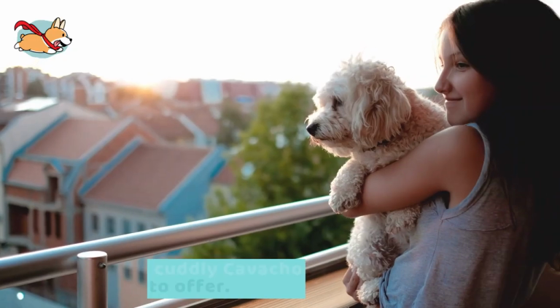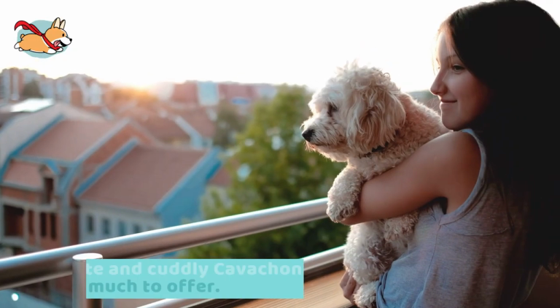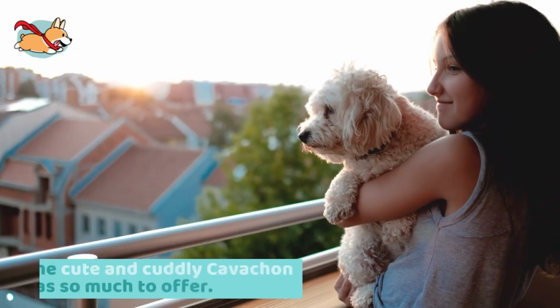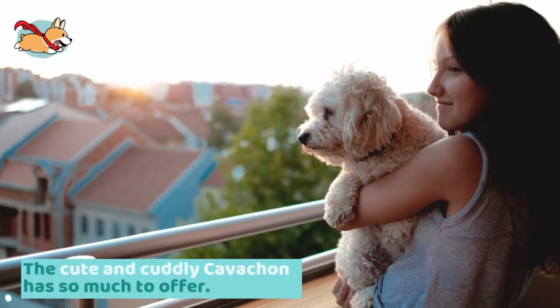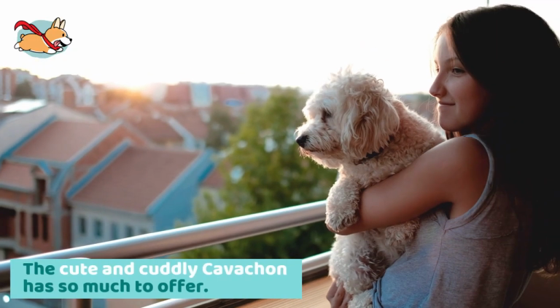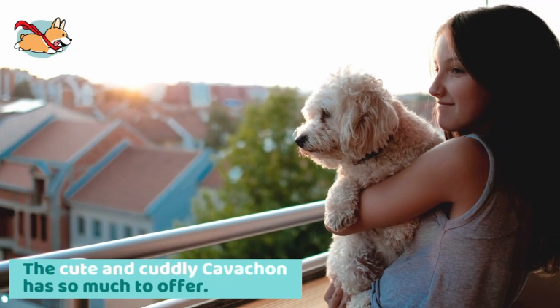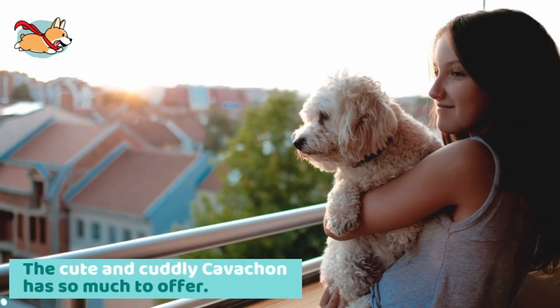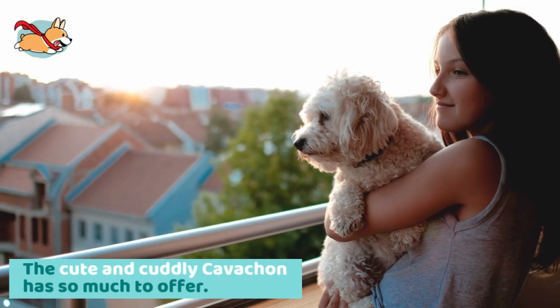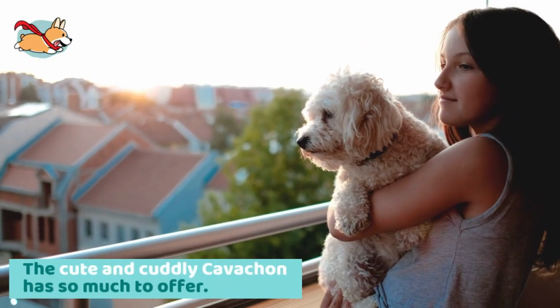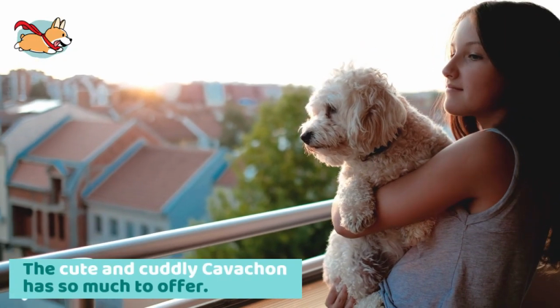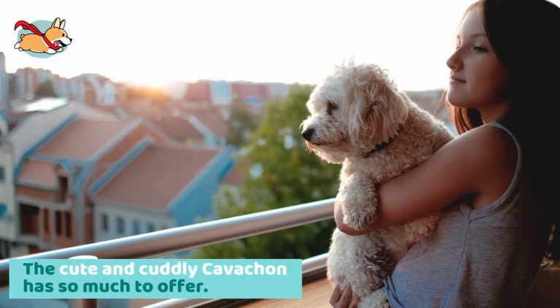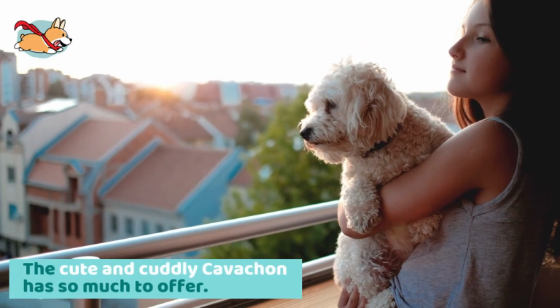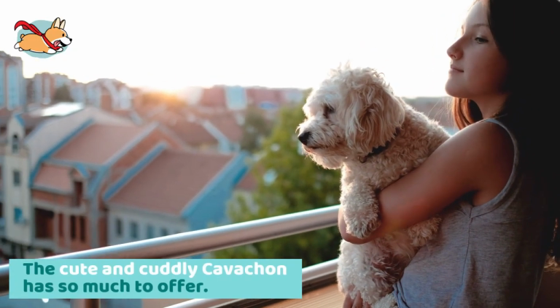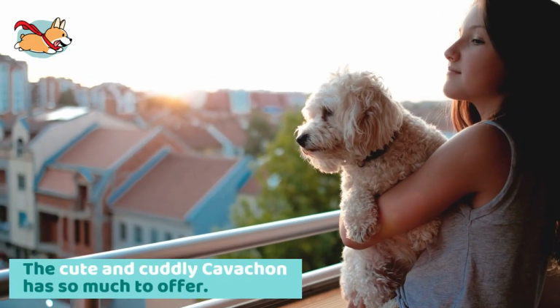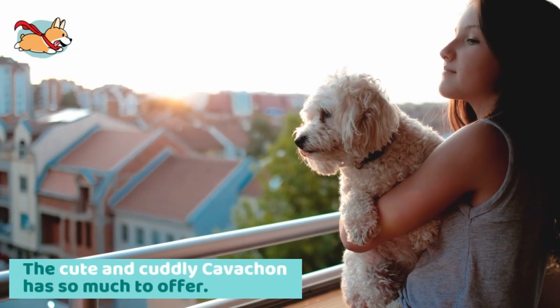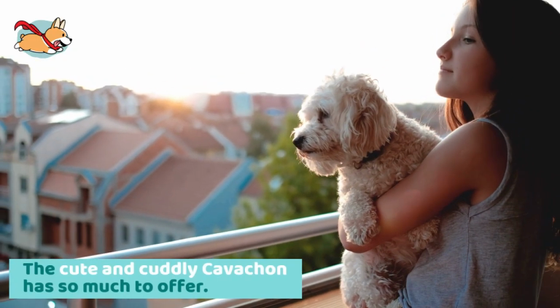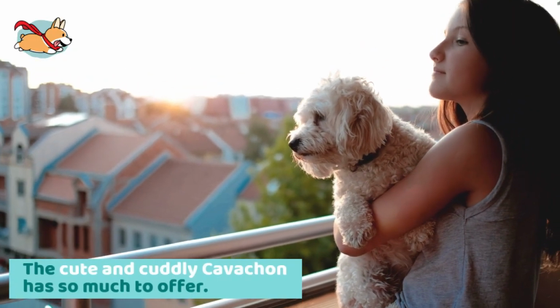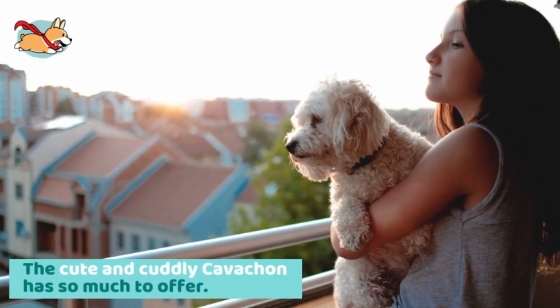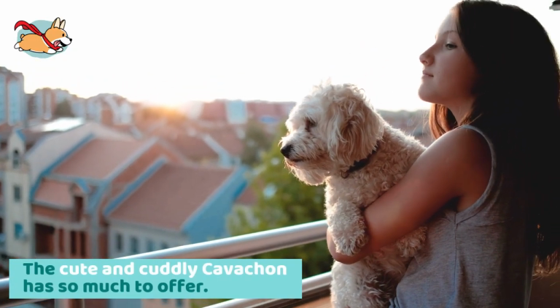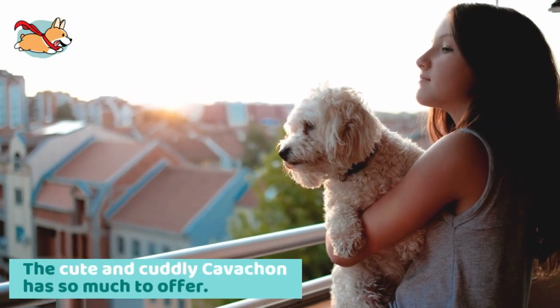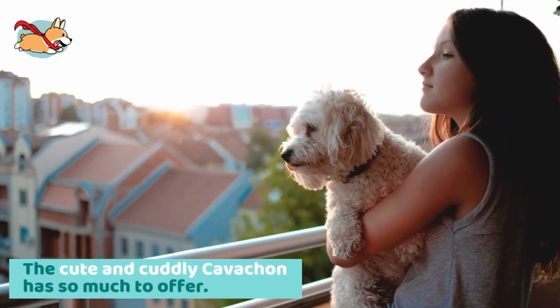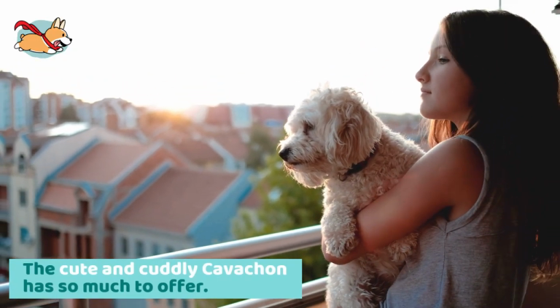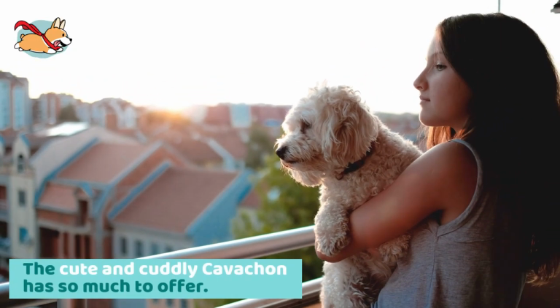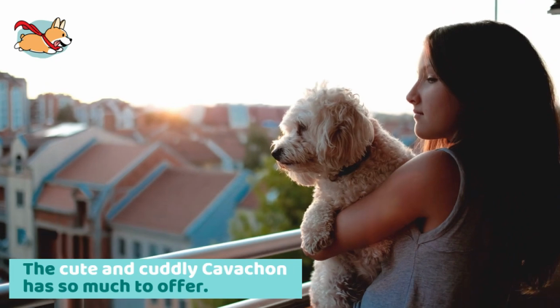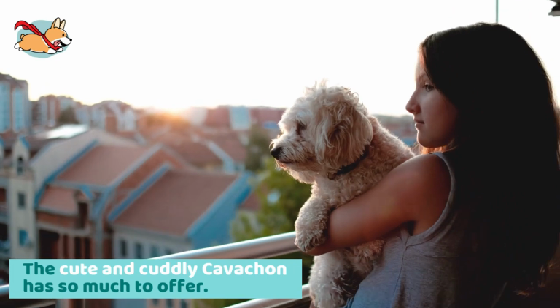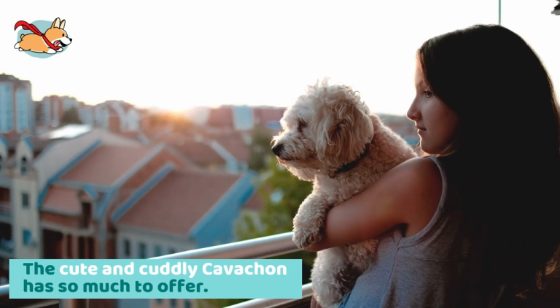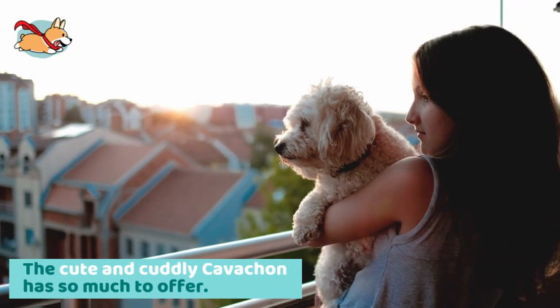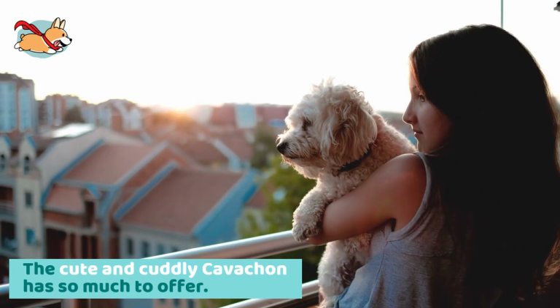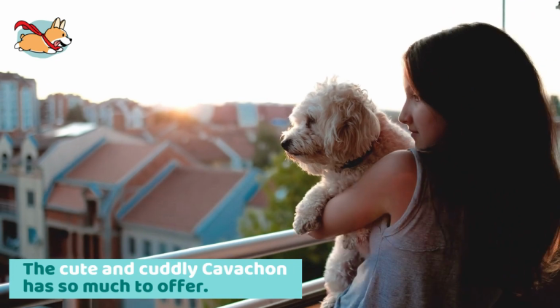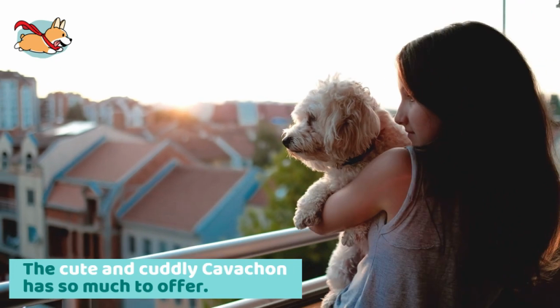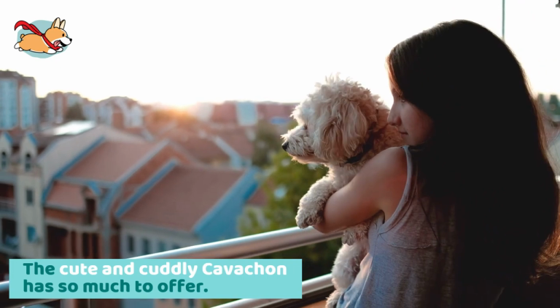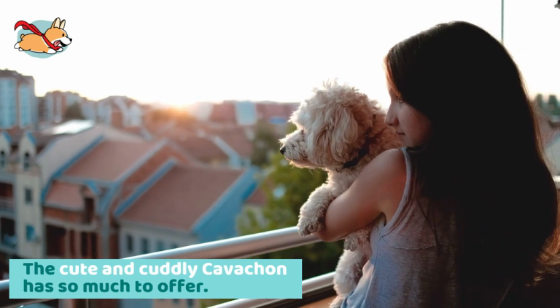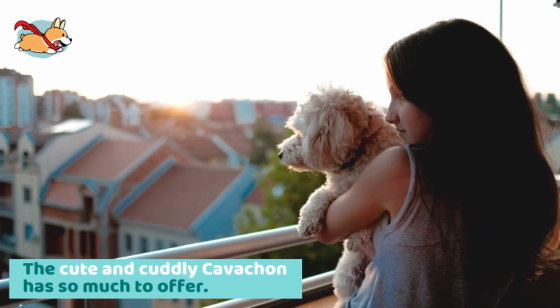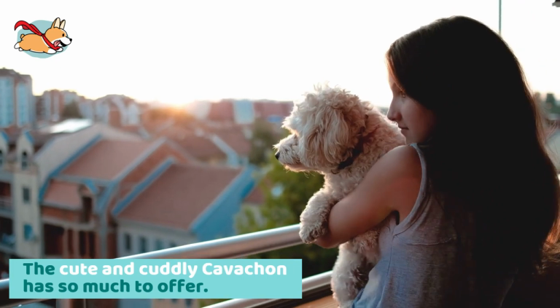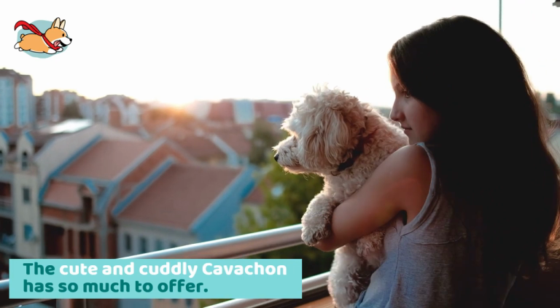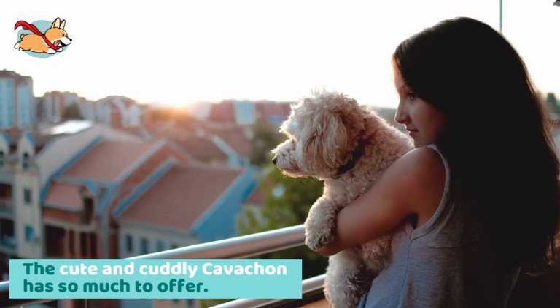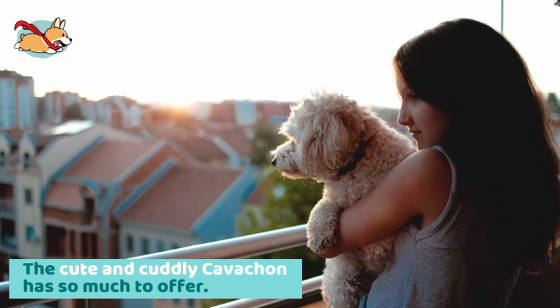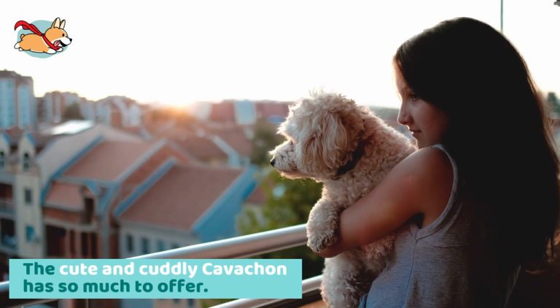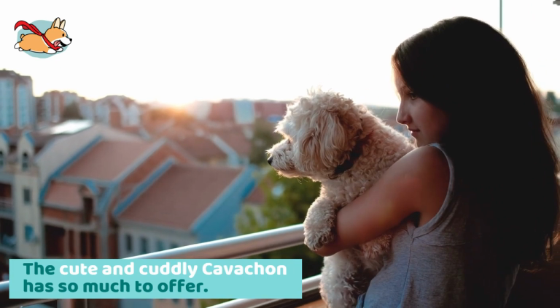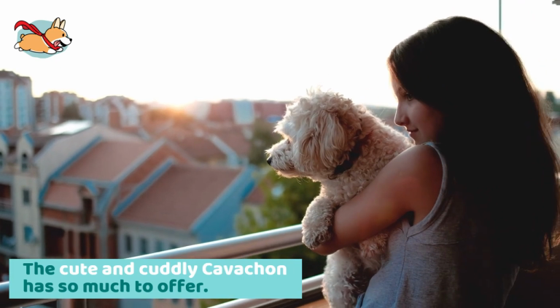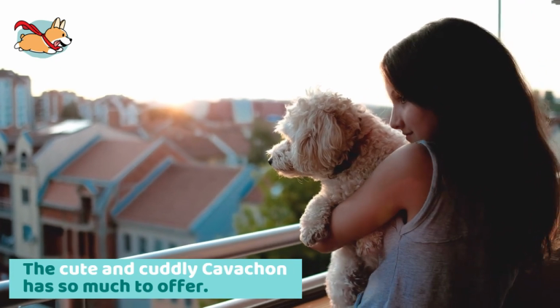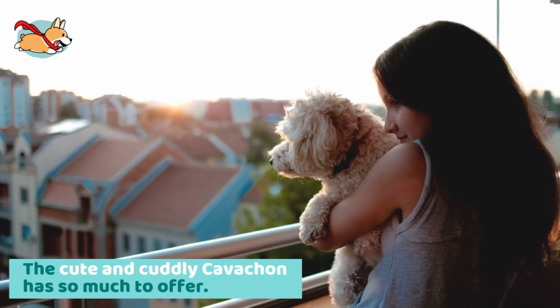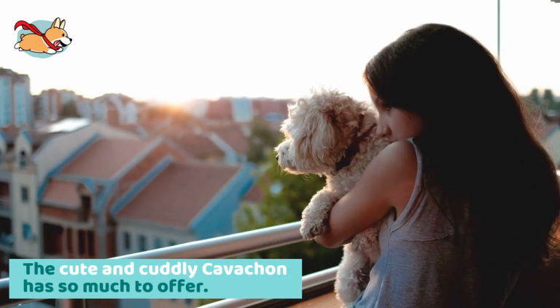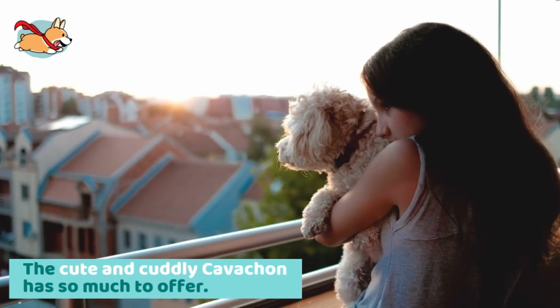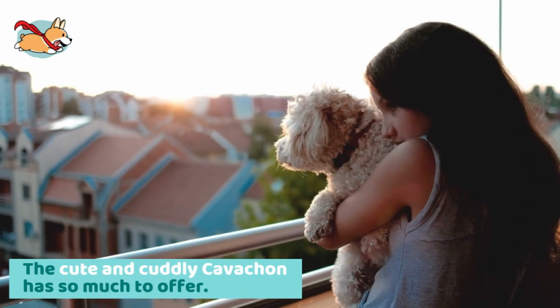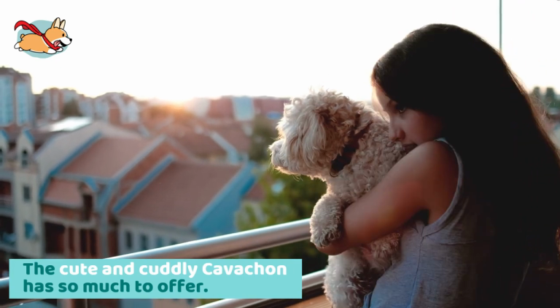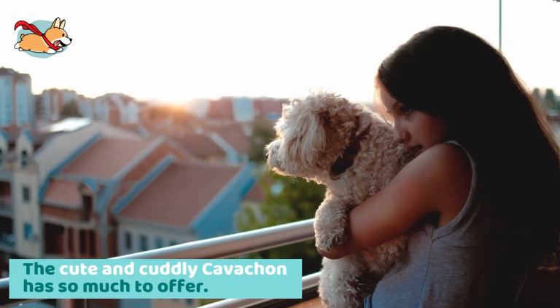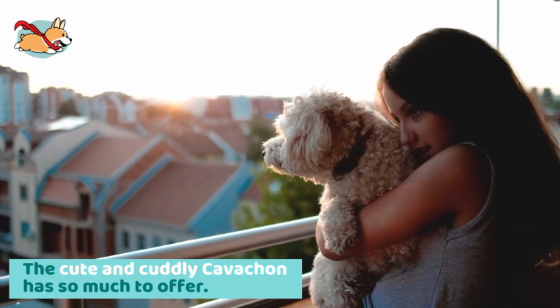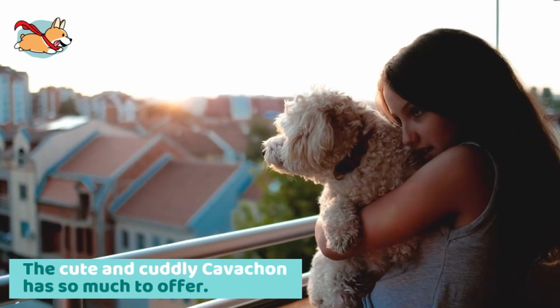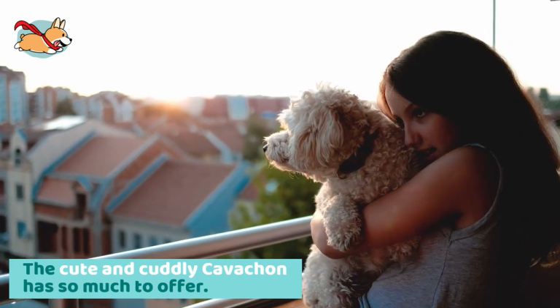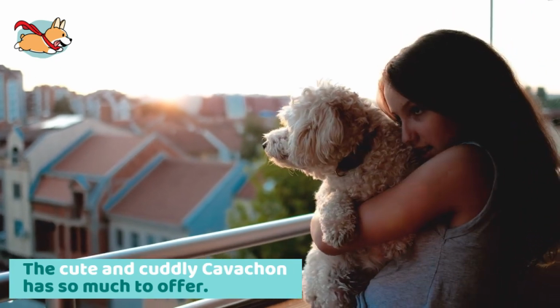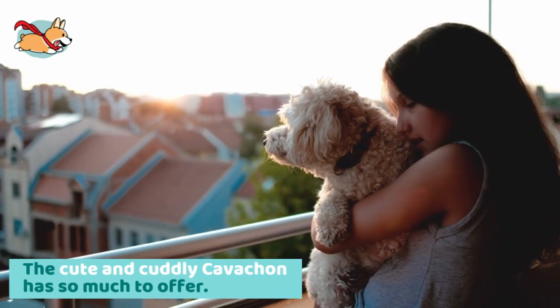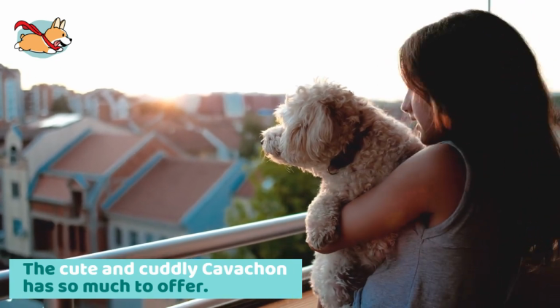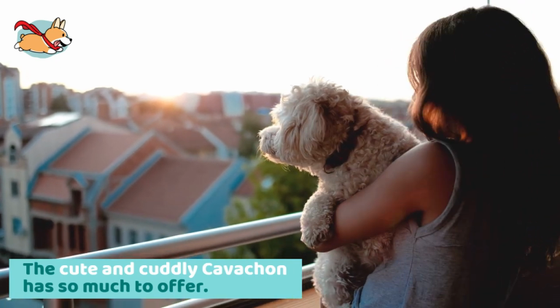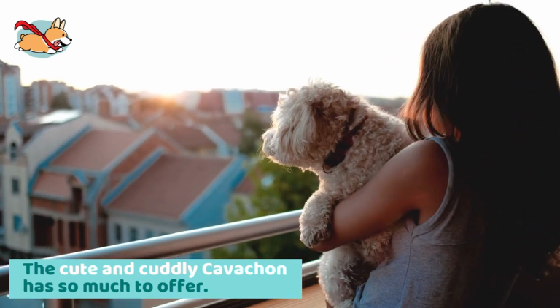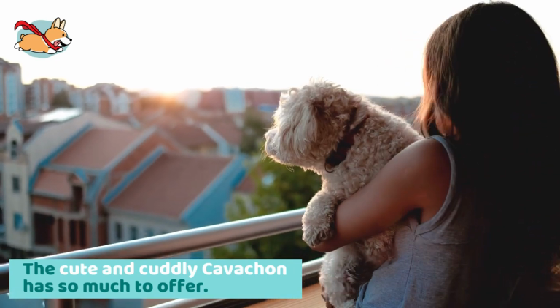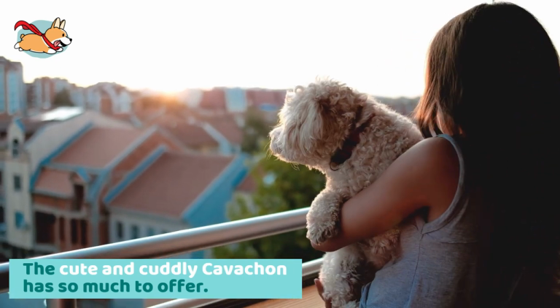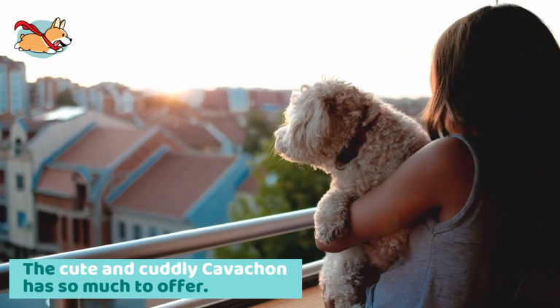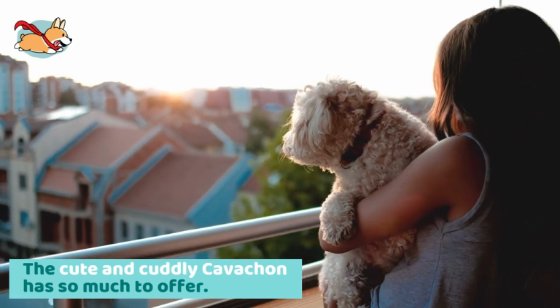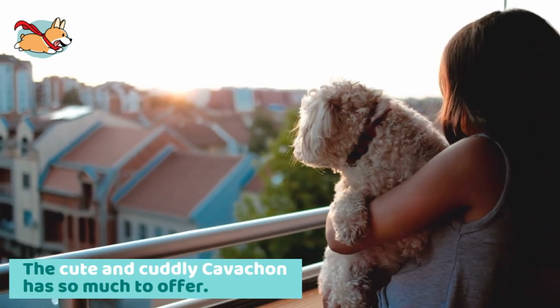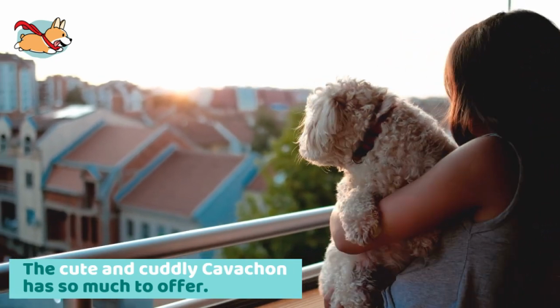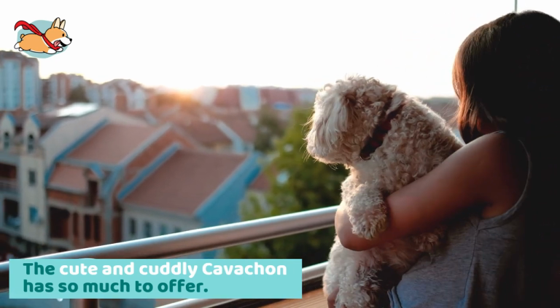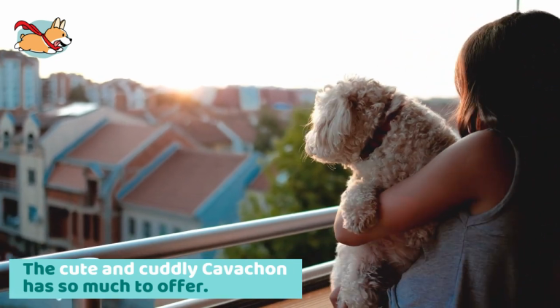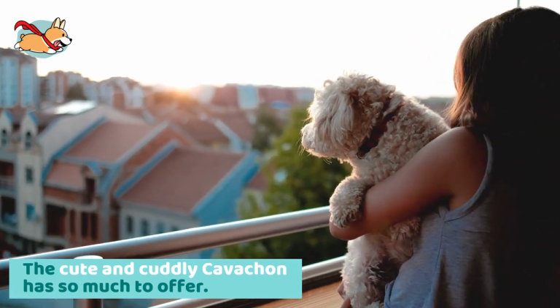The cute and cuddly Cavachon has so much to offer. Watch the full video to learn some interesting facts about them.